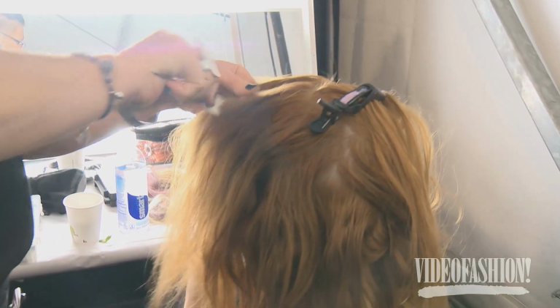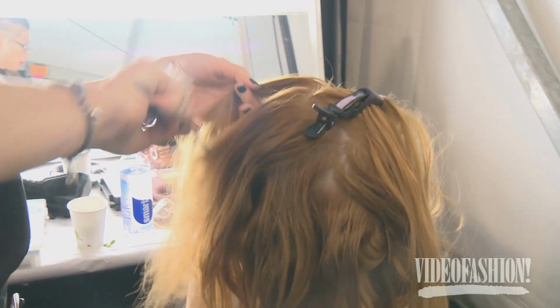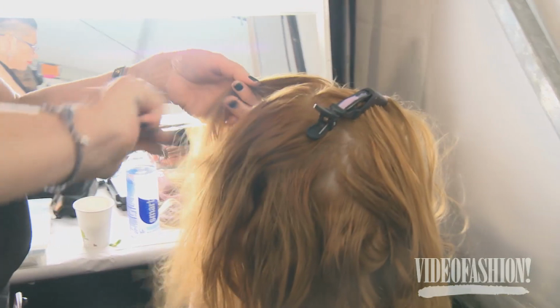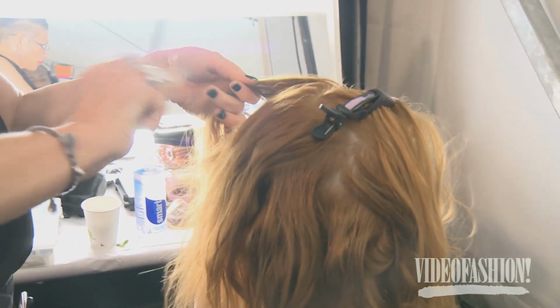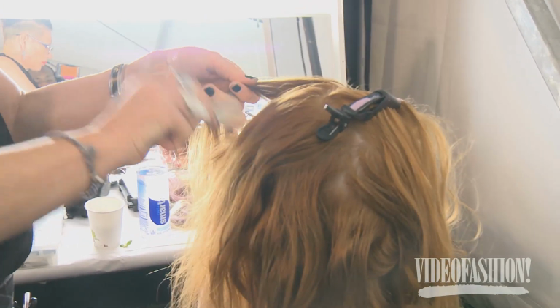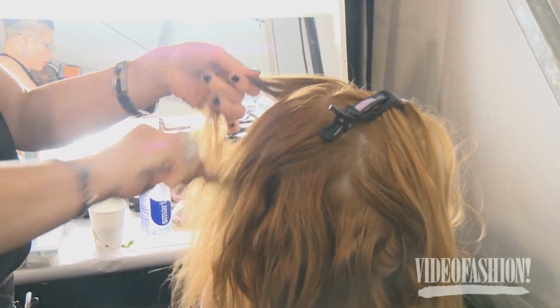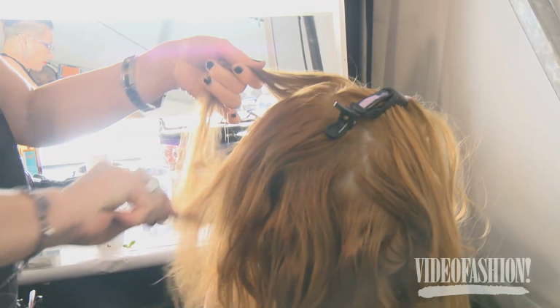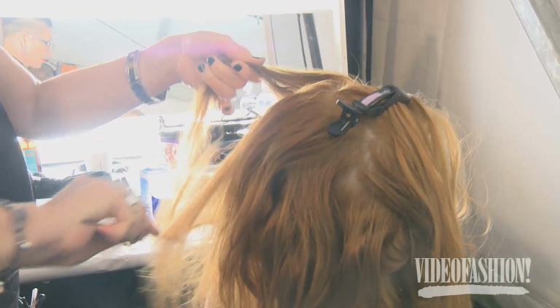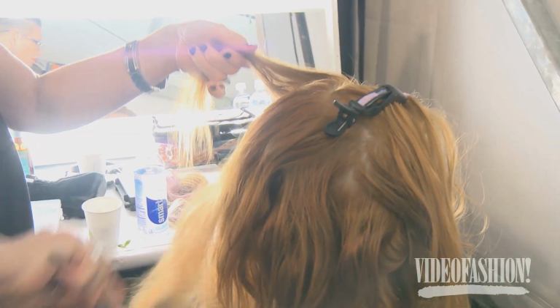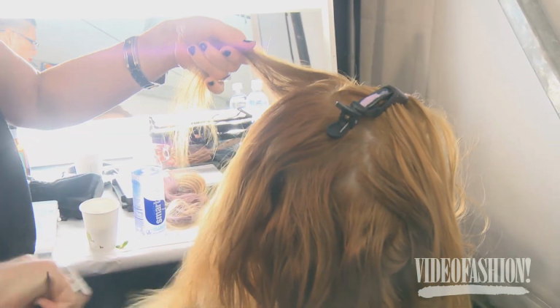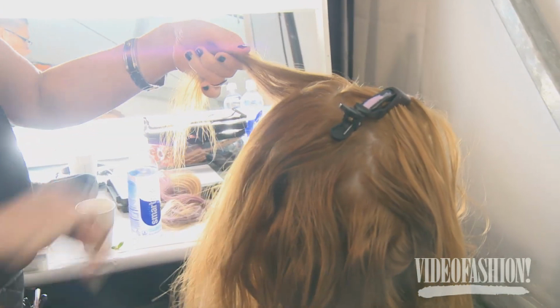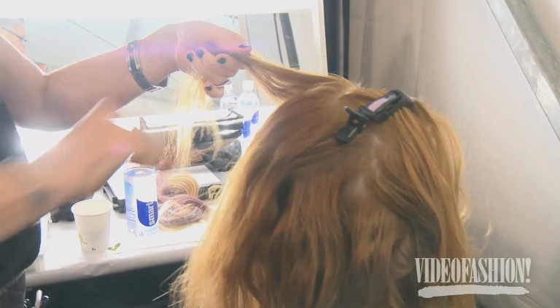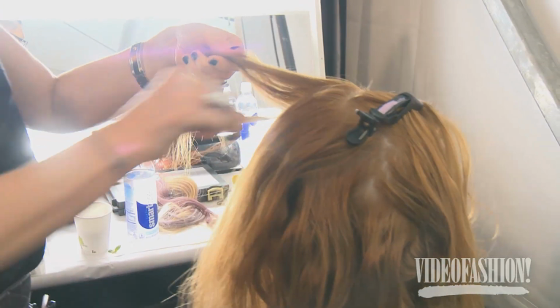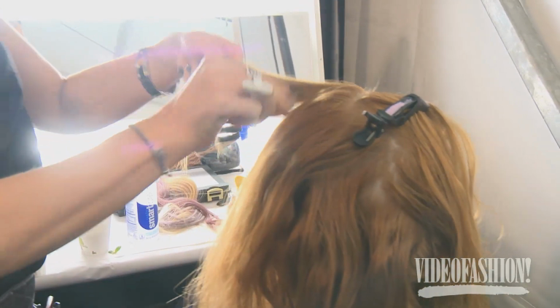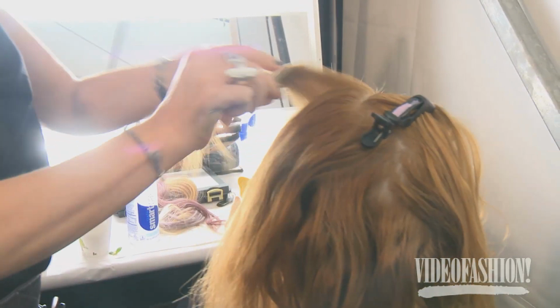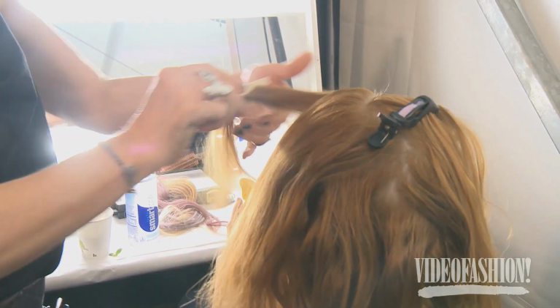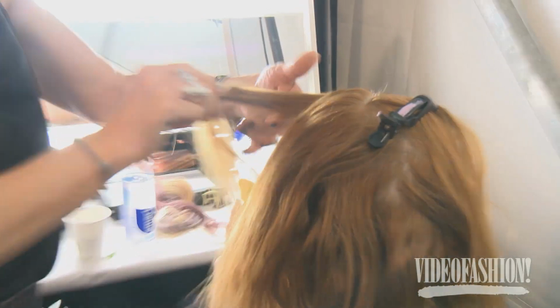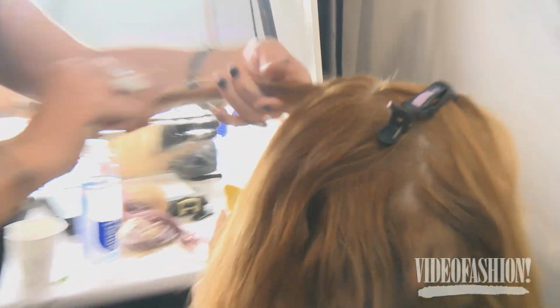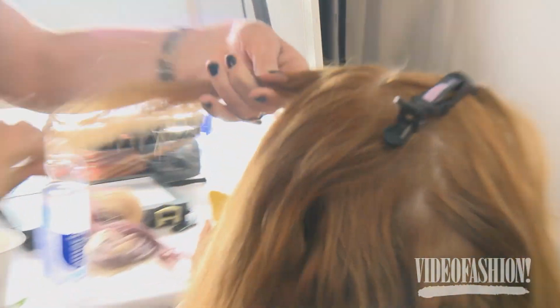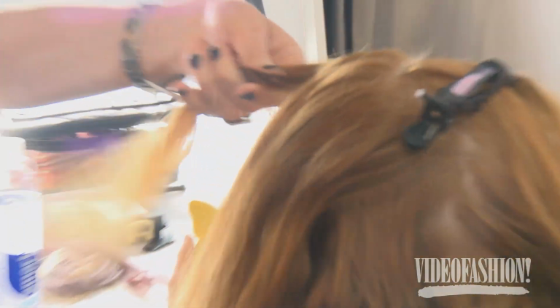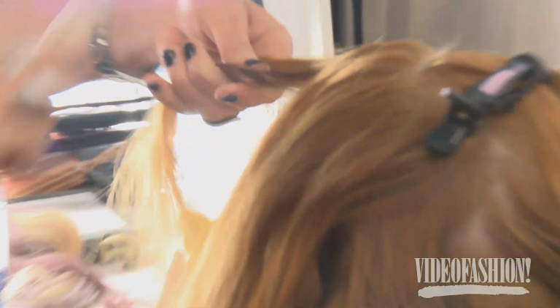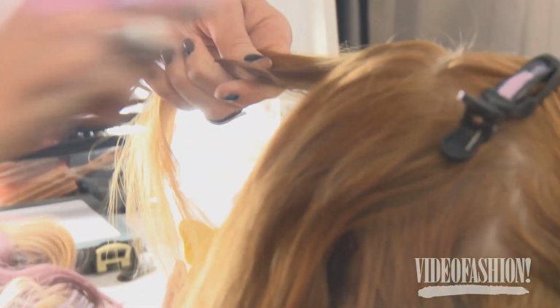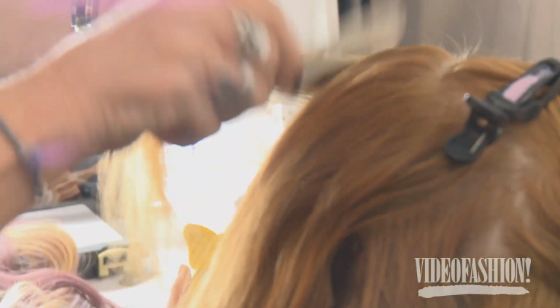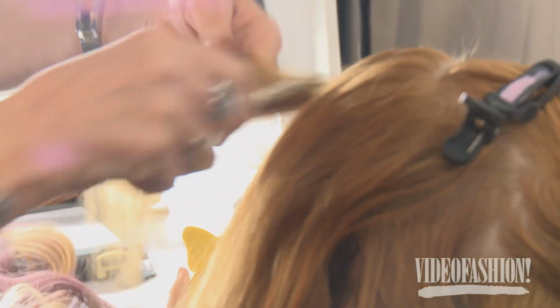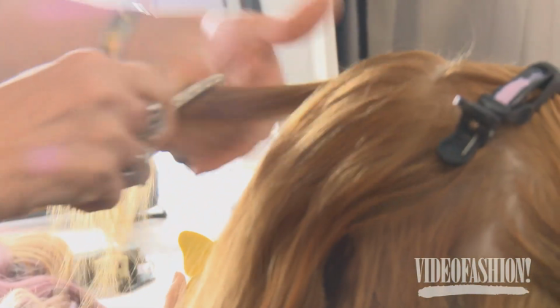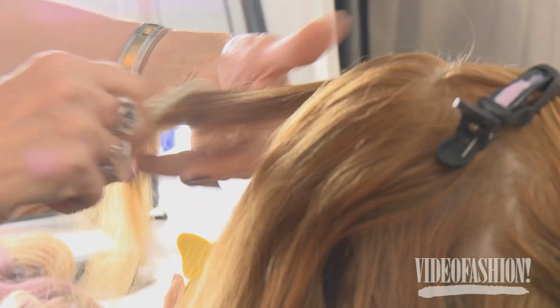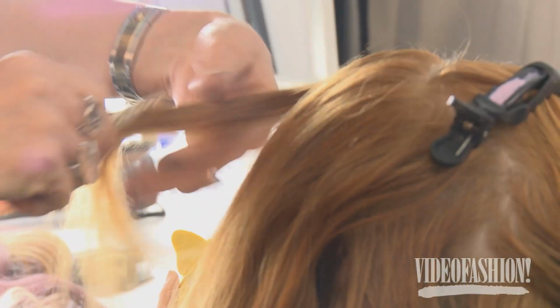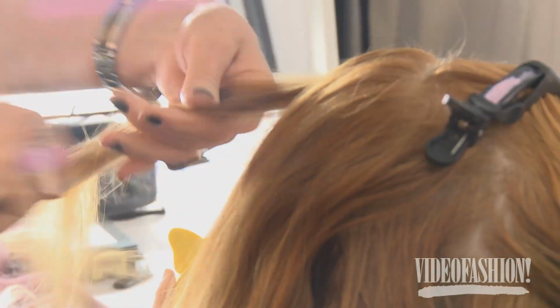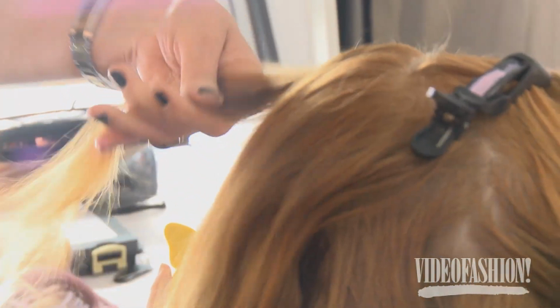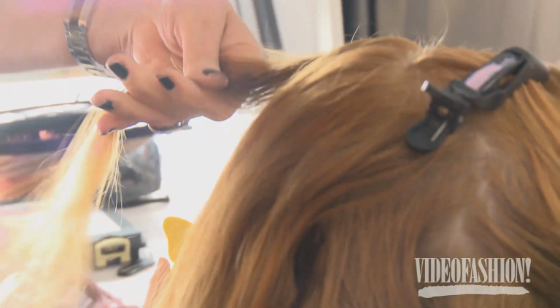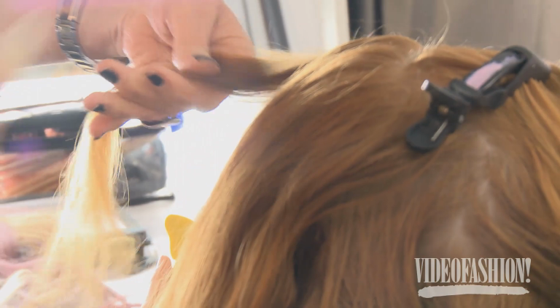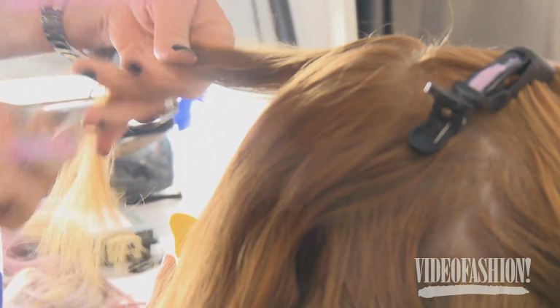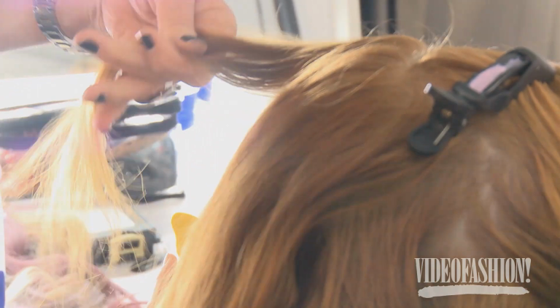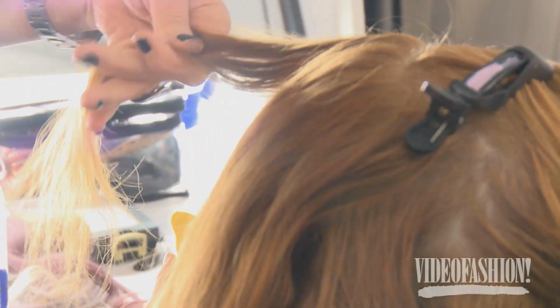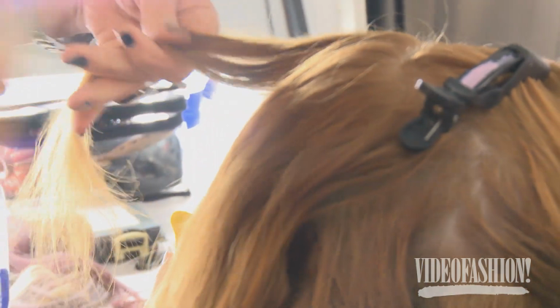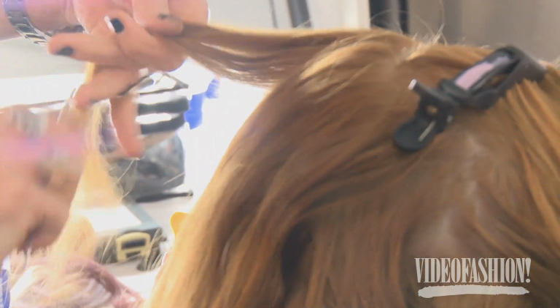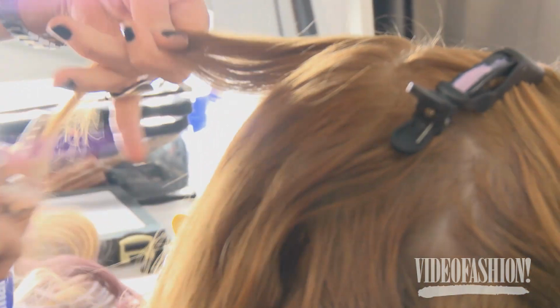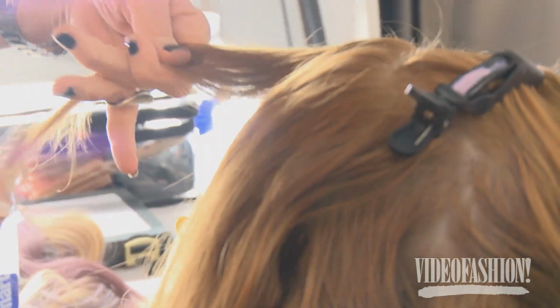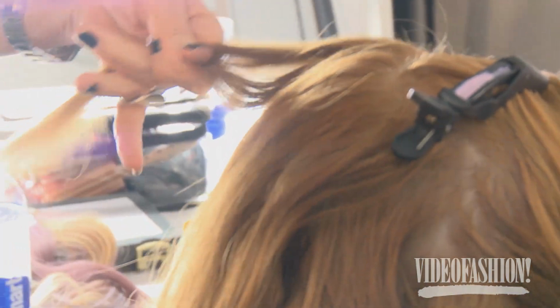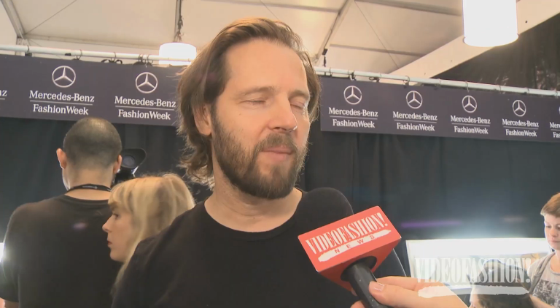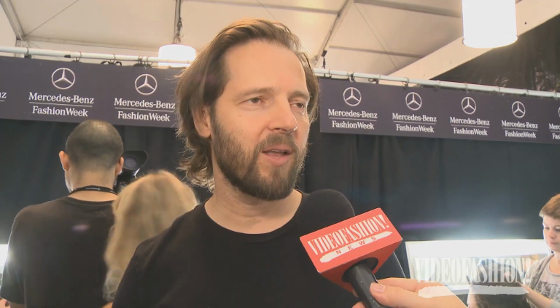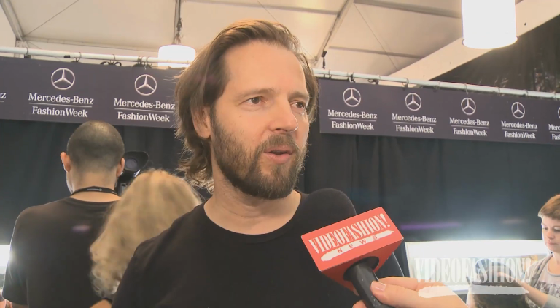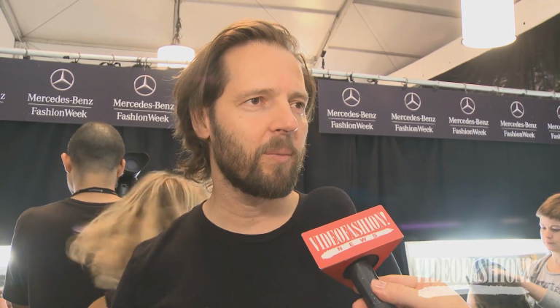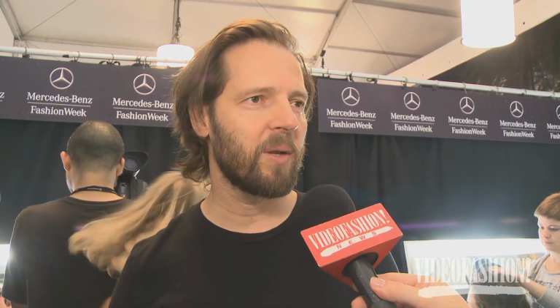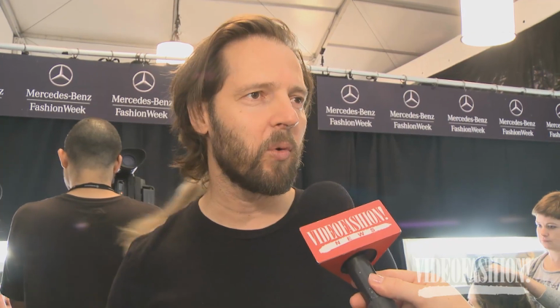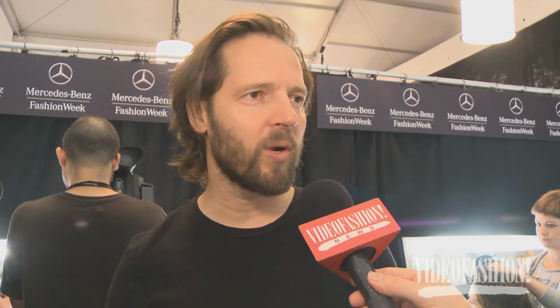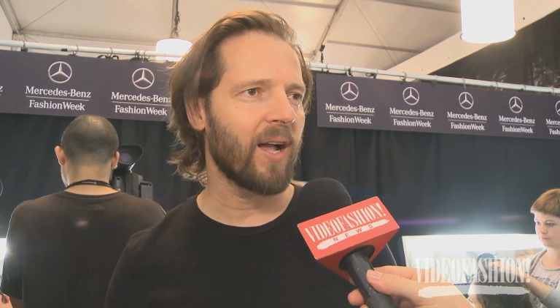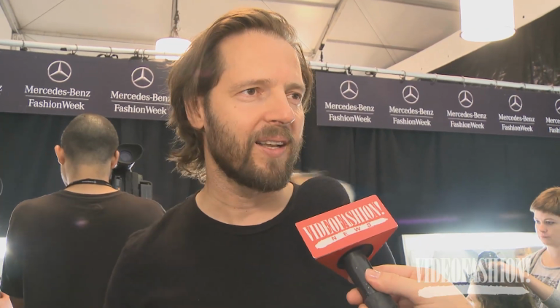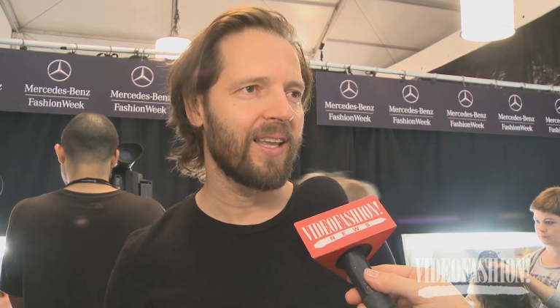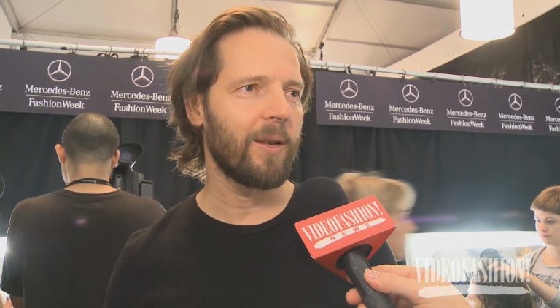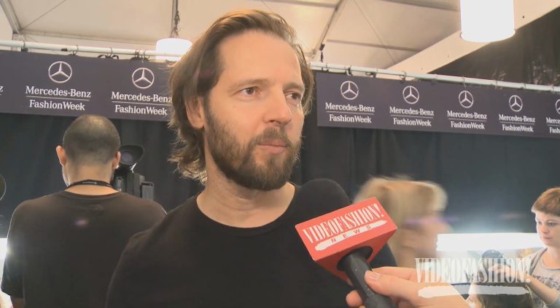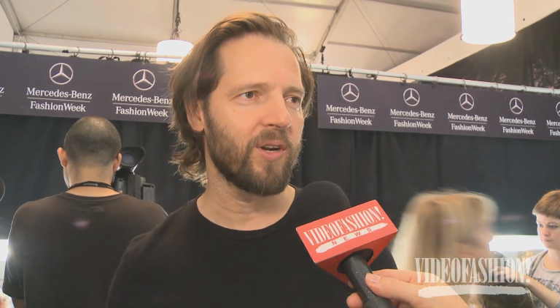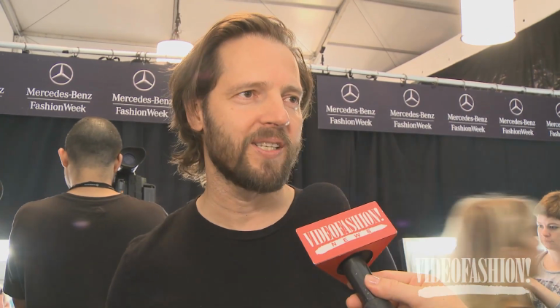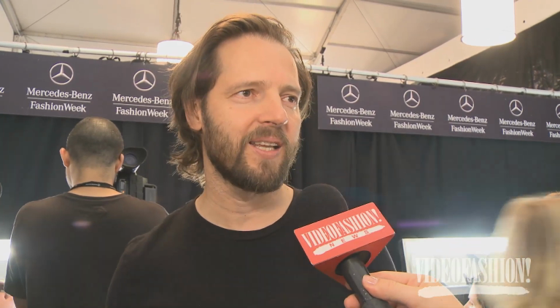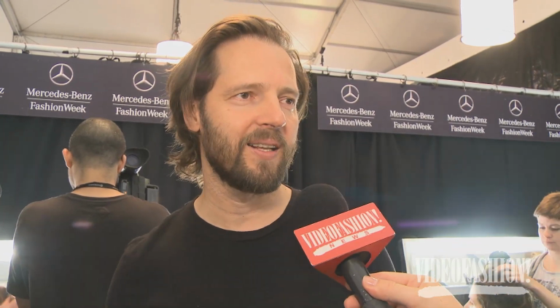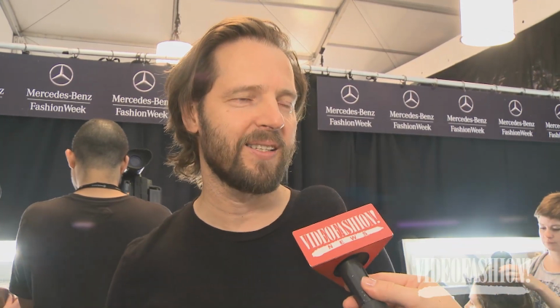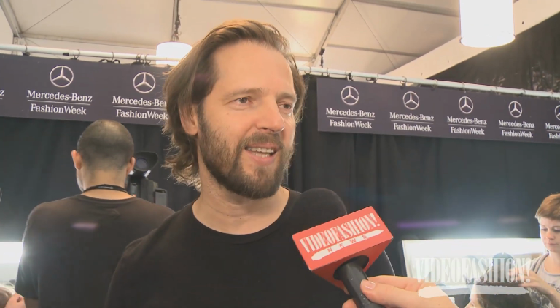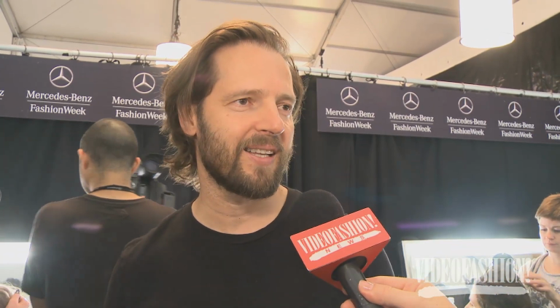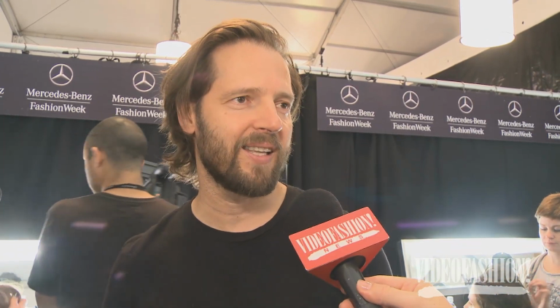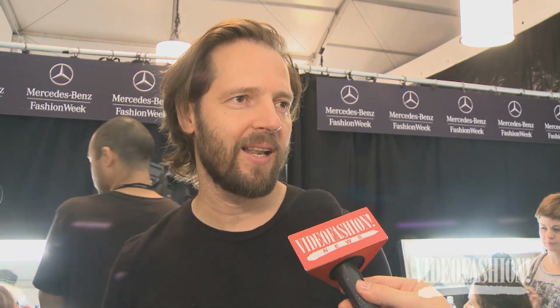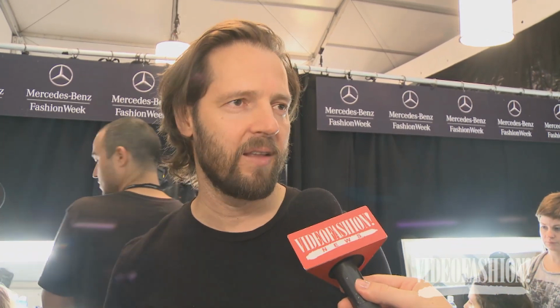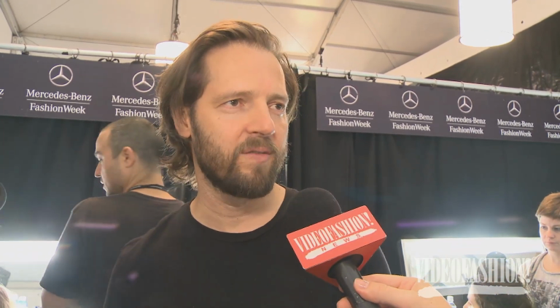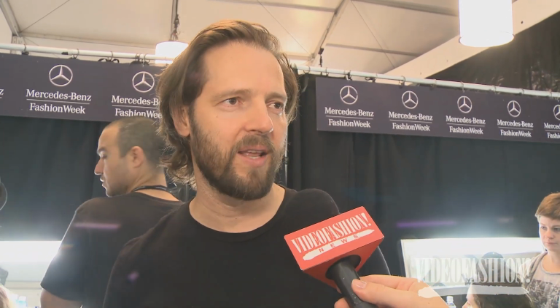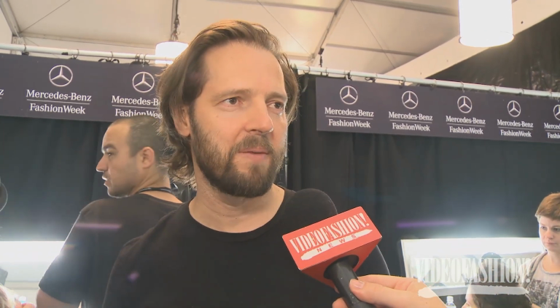Tiny bit of backcombing at the roots, then squeezing a little bit more styling cream just to make it look a bit more gunky and pretty and sexy and lived in.